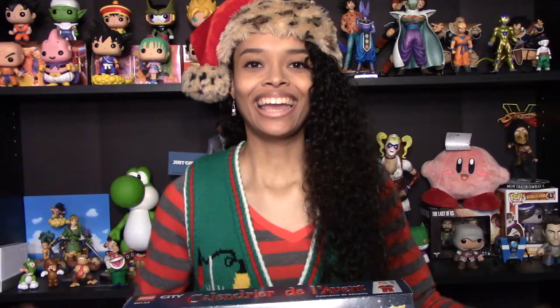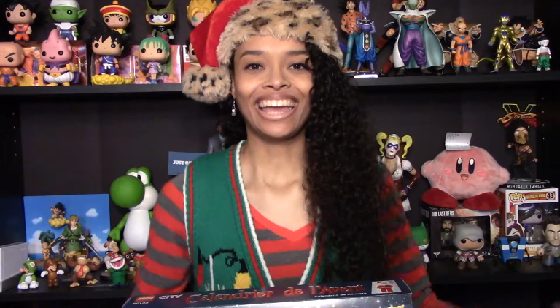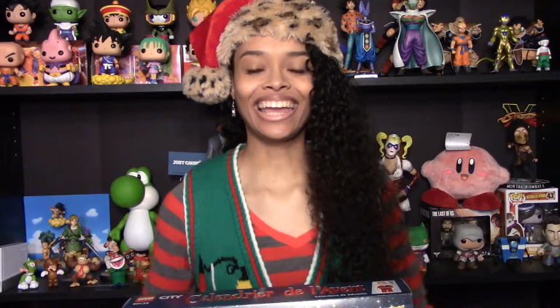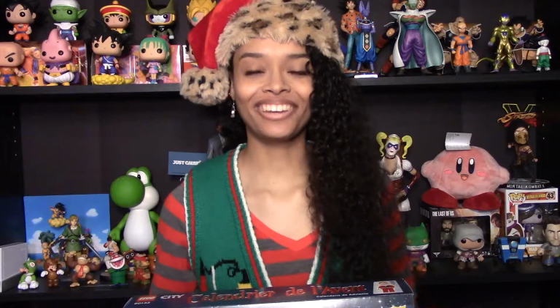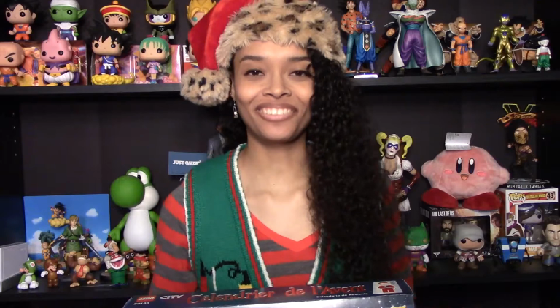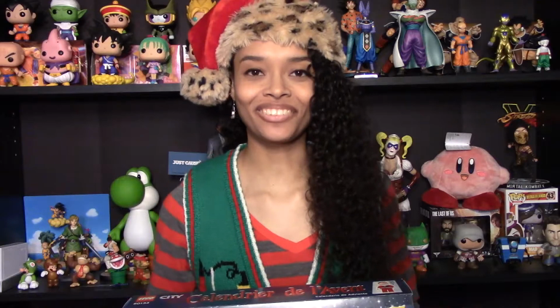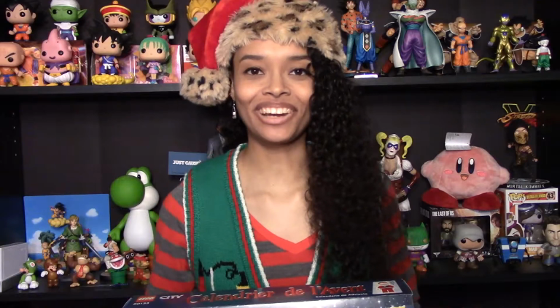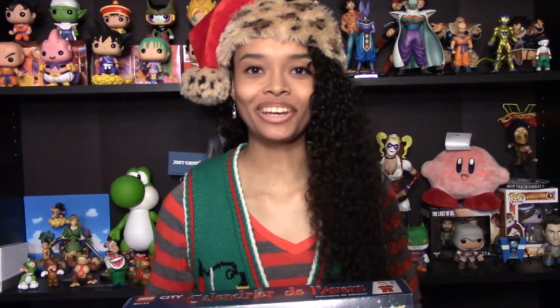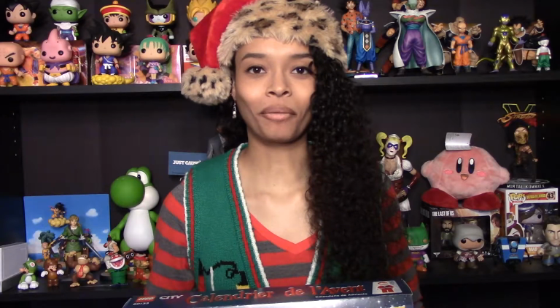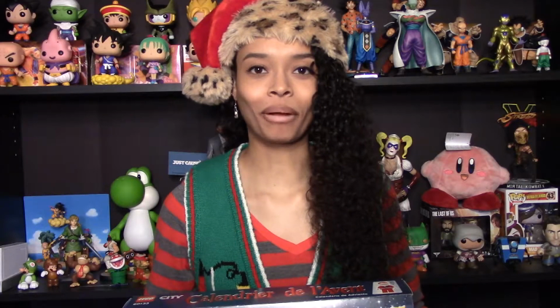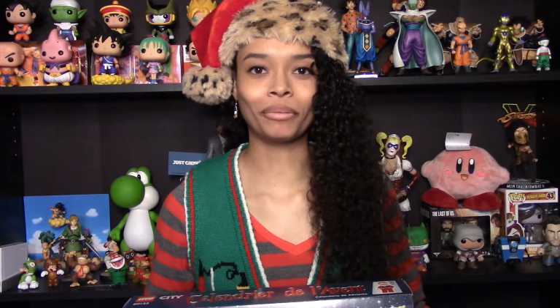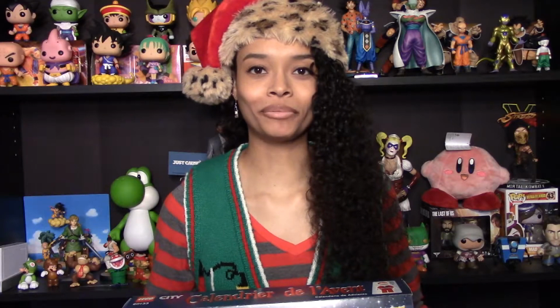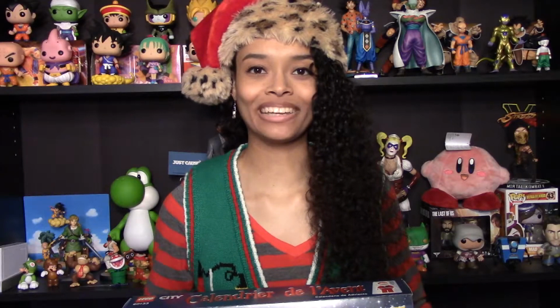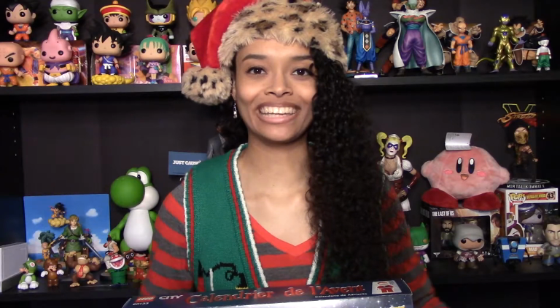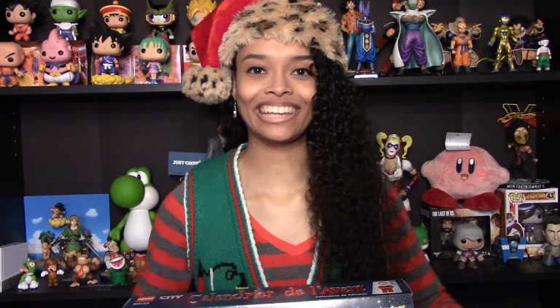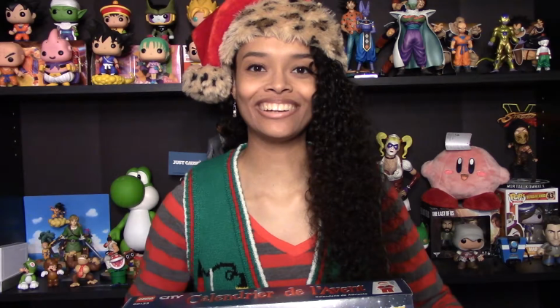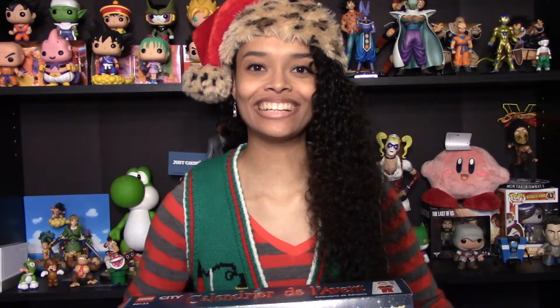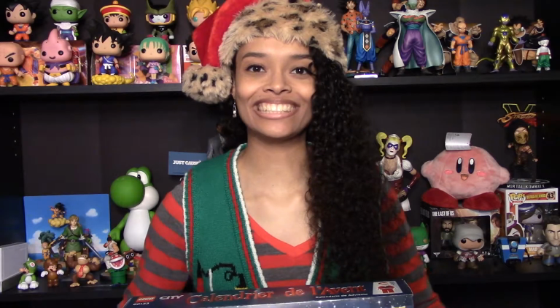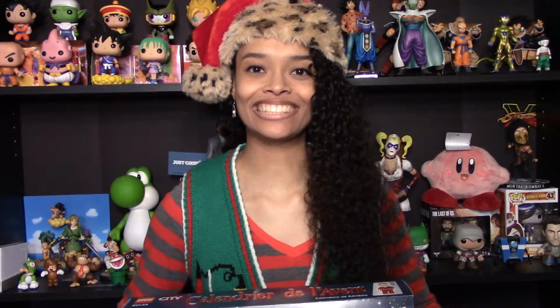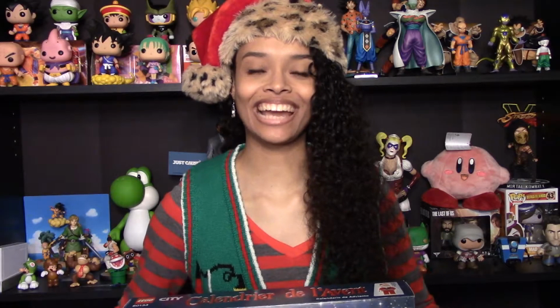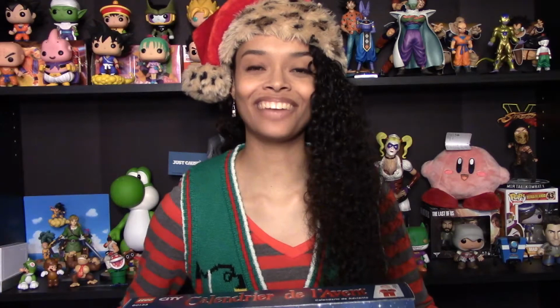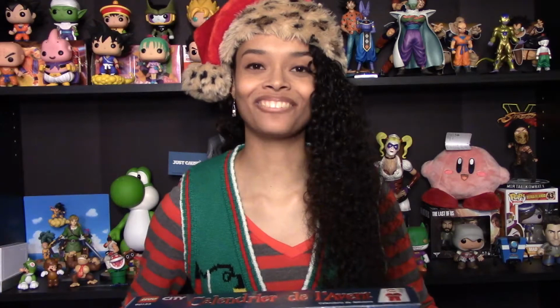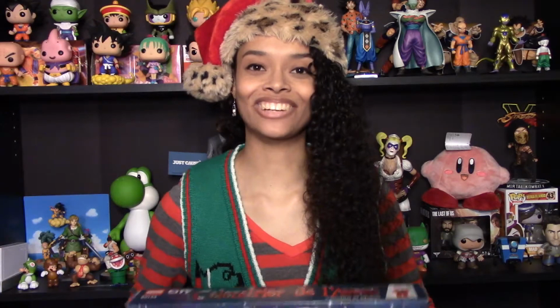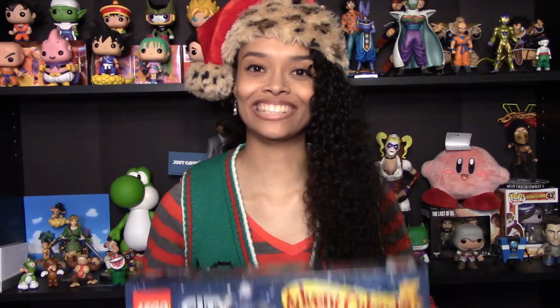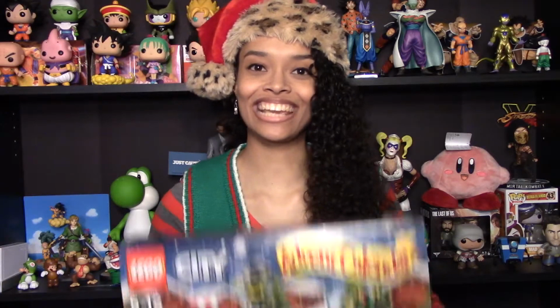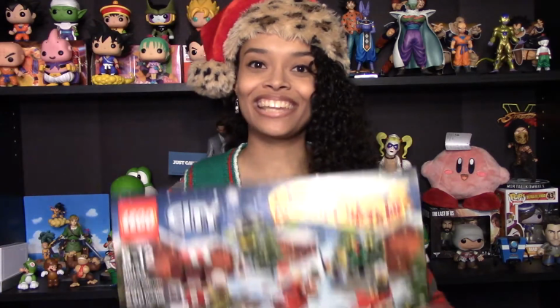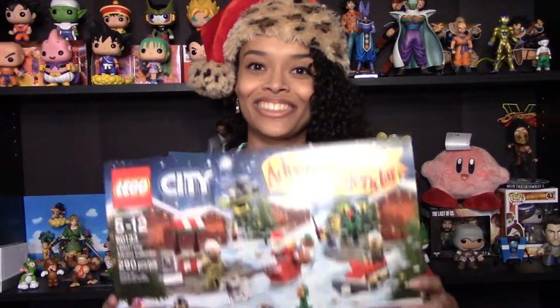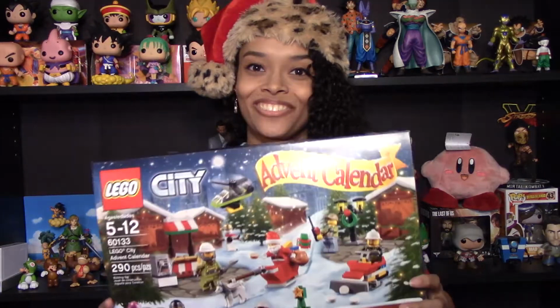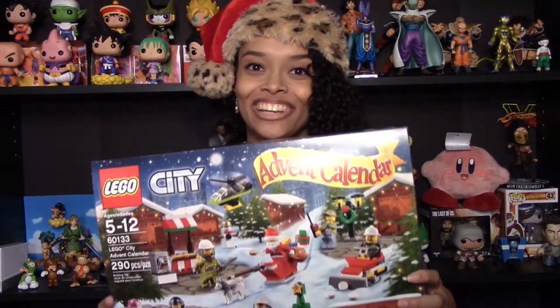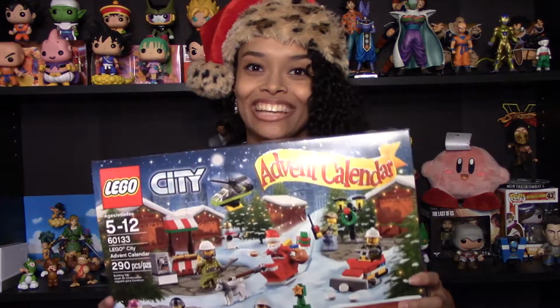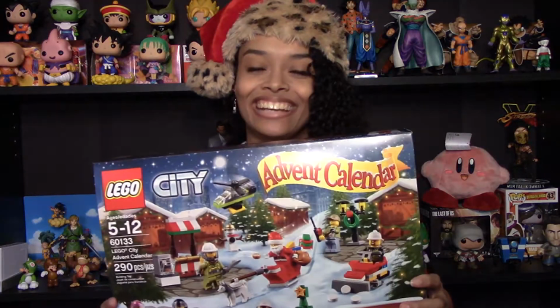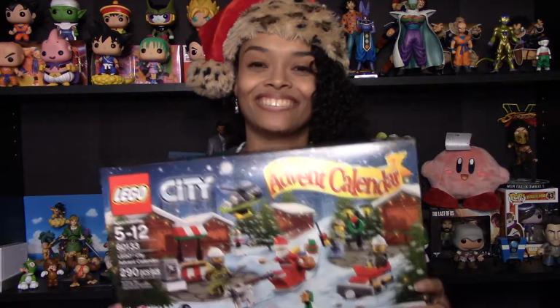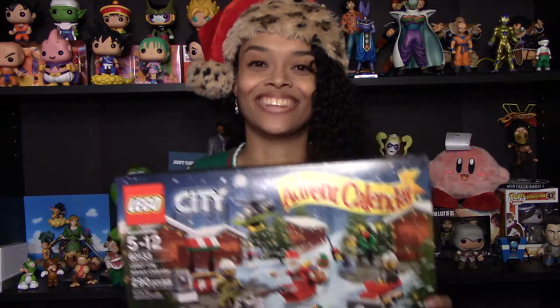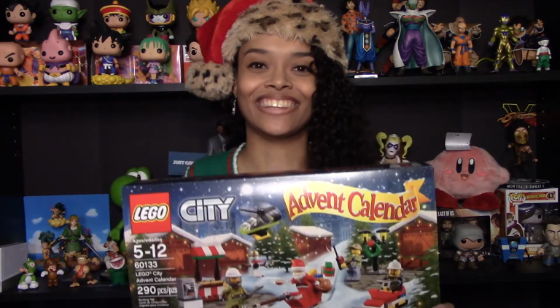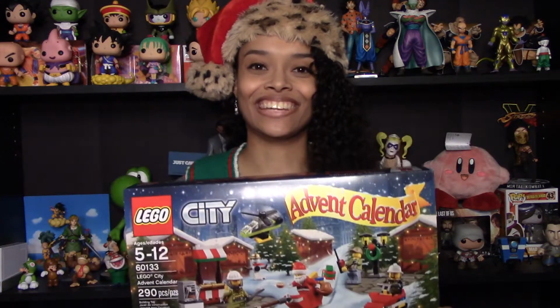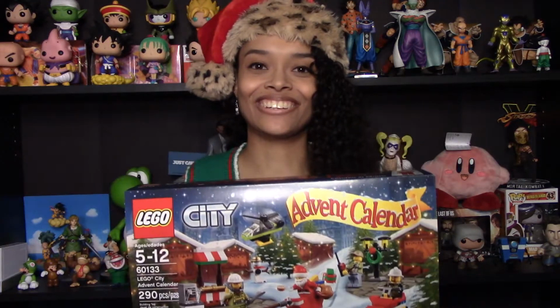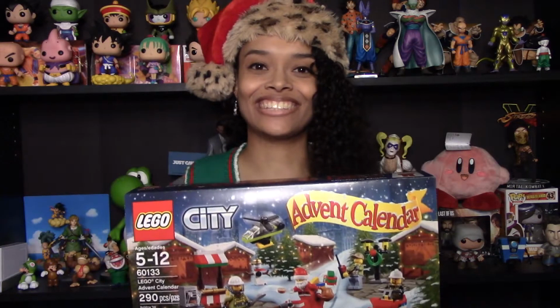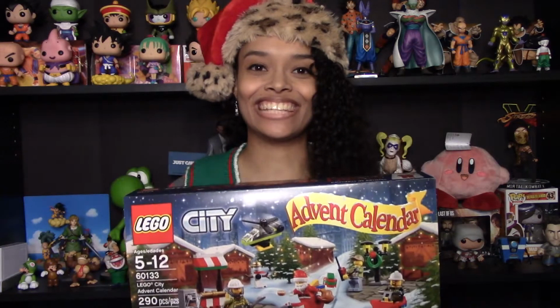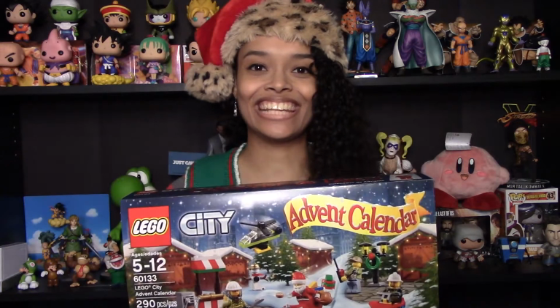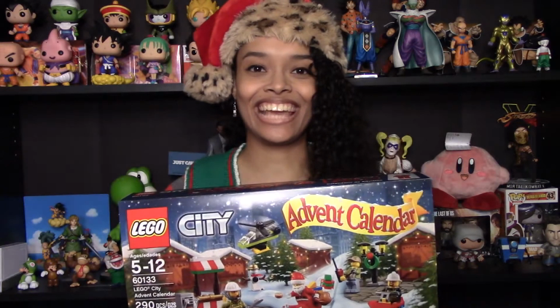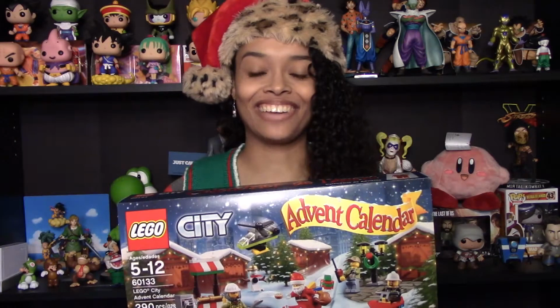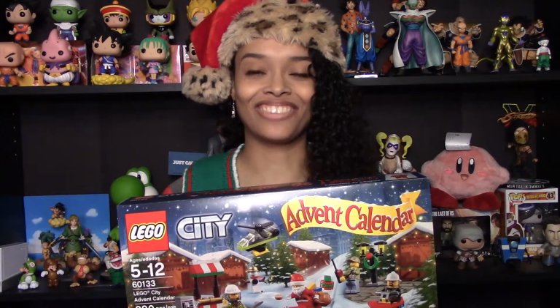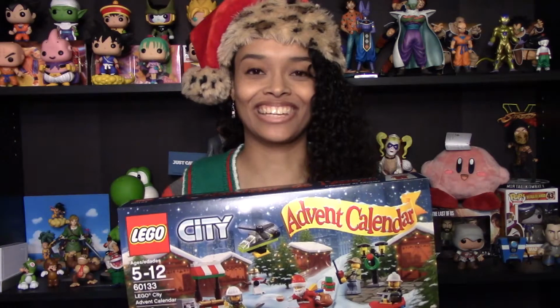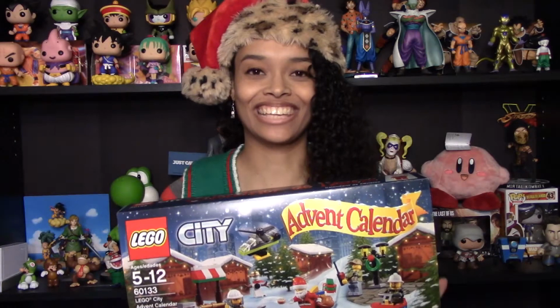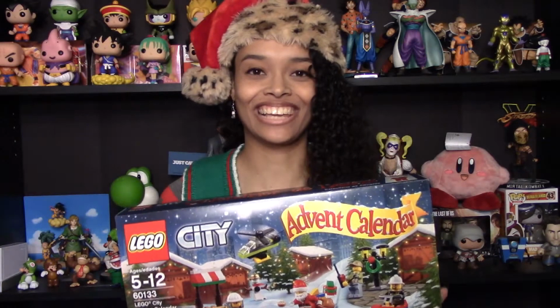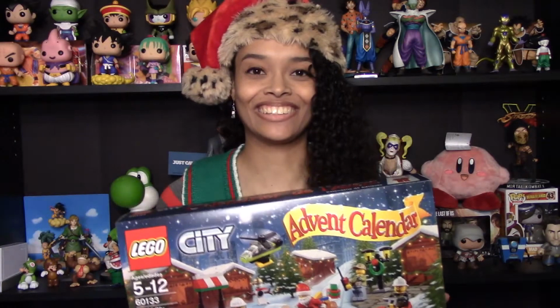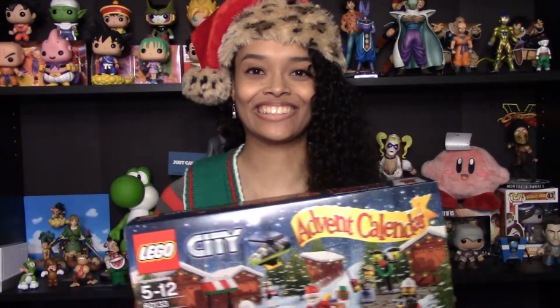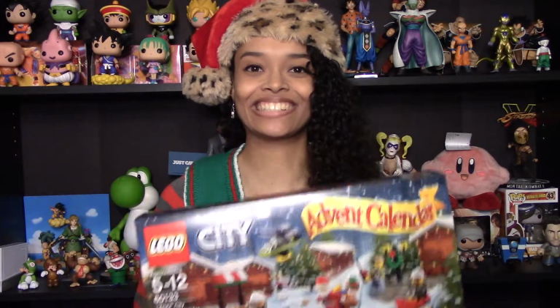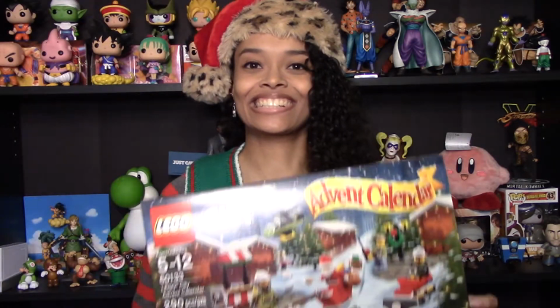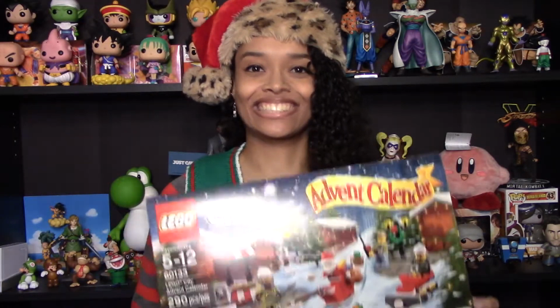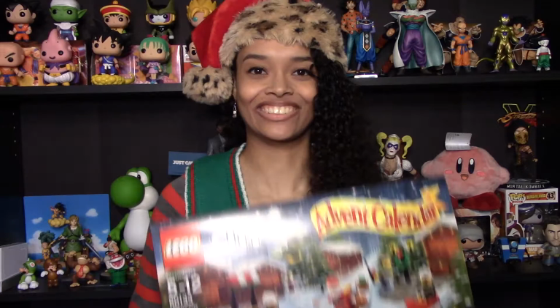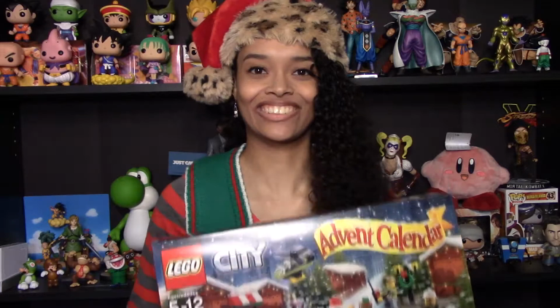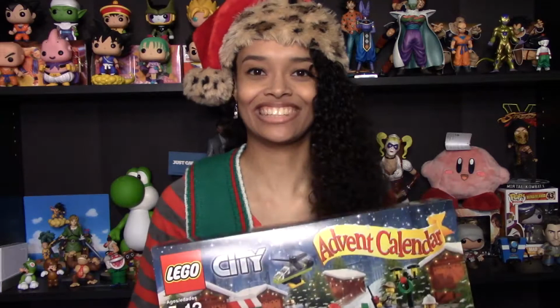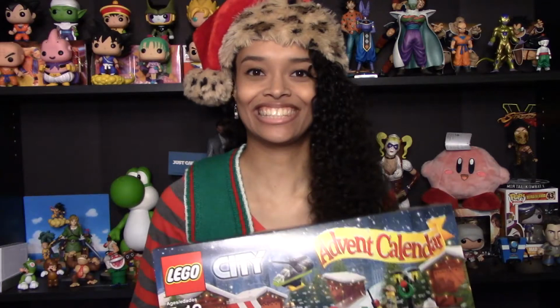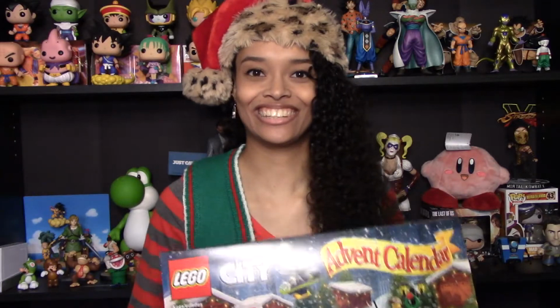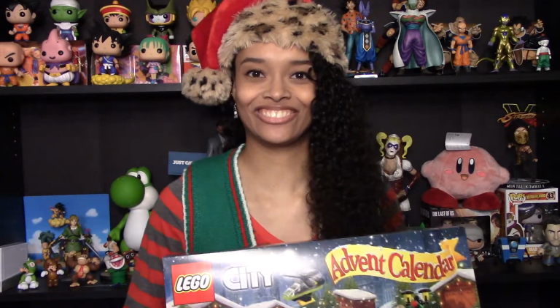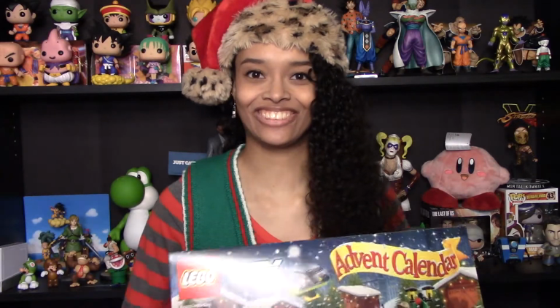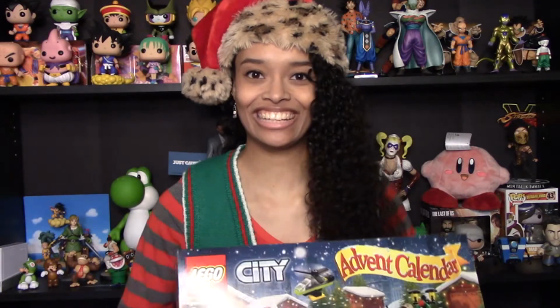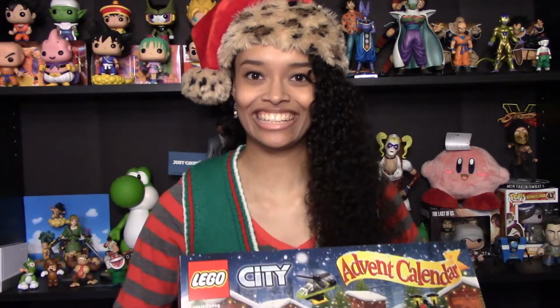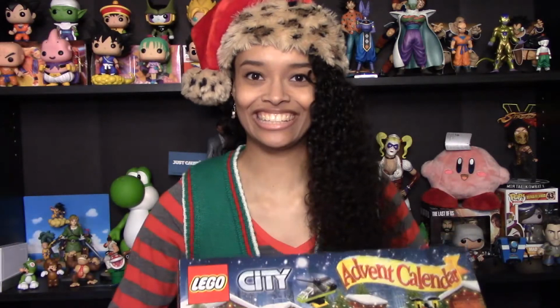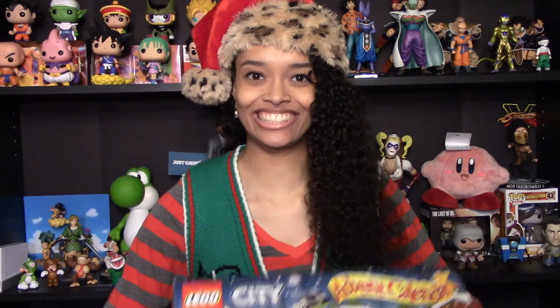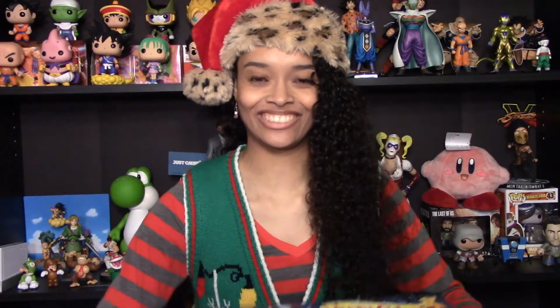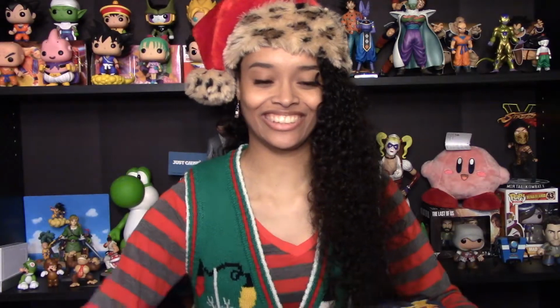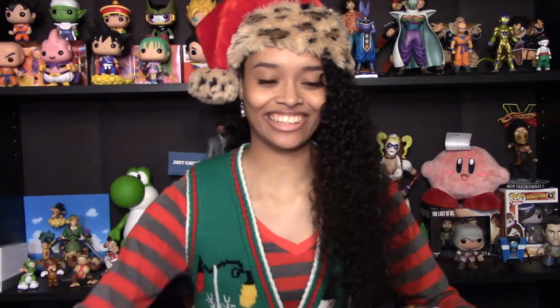Hey everyone, Mama Mikey here and it's time for Day 3 of the LEGO City Advent Calendar. So let's get right into it.